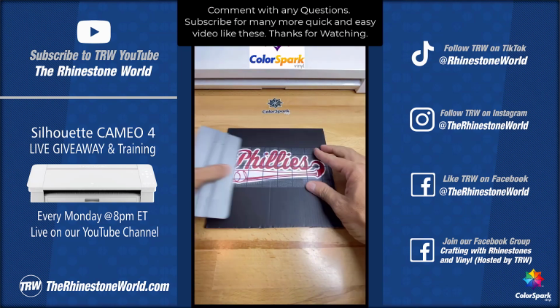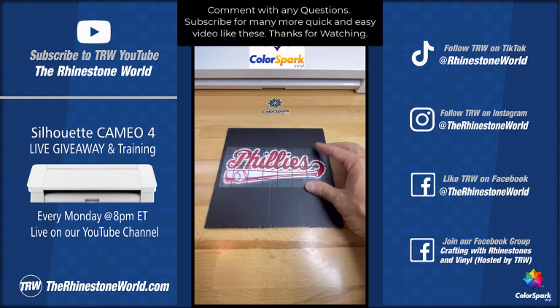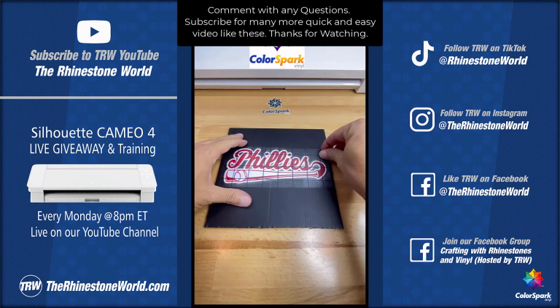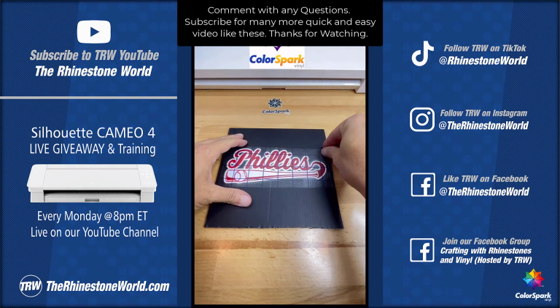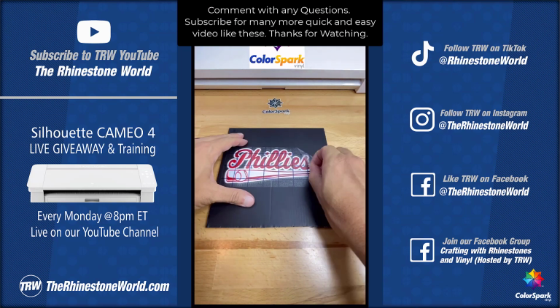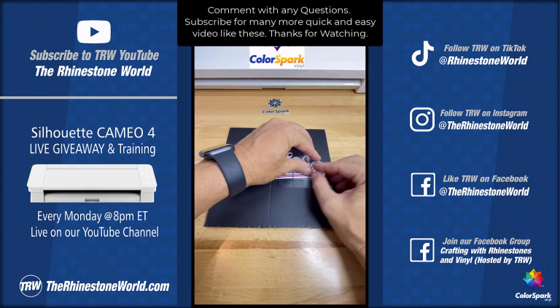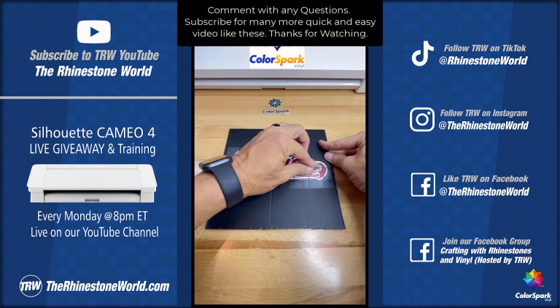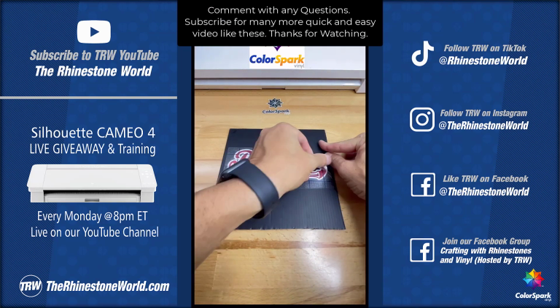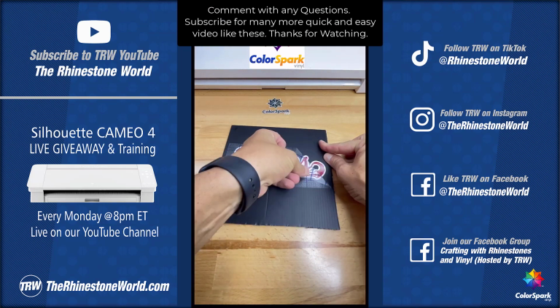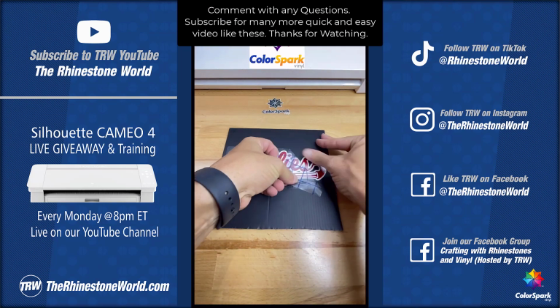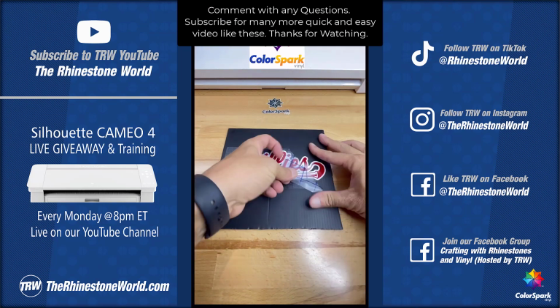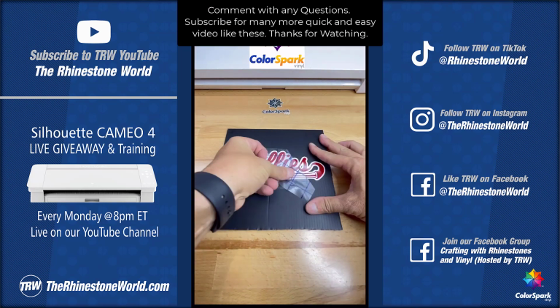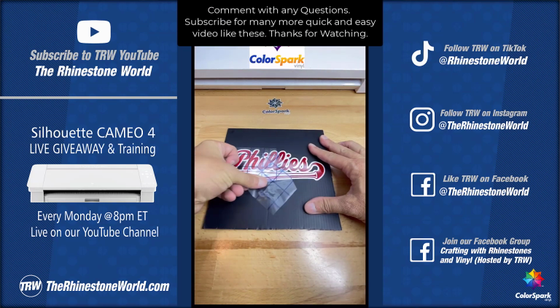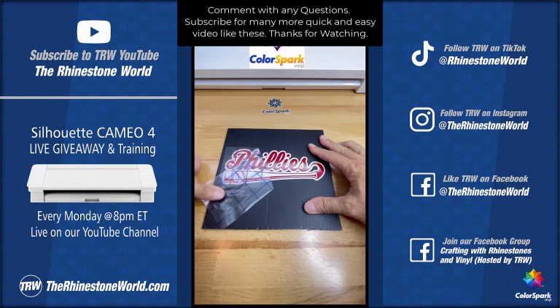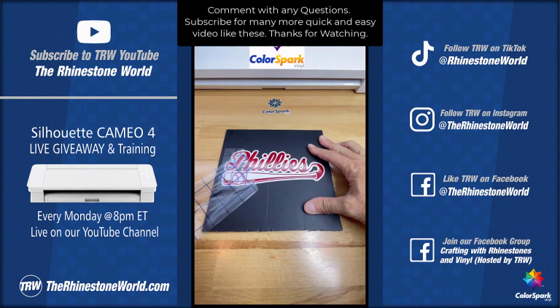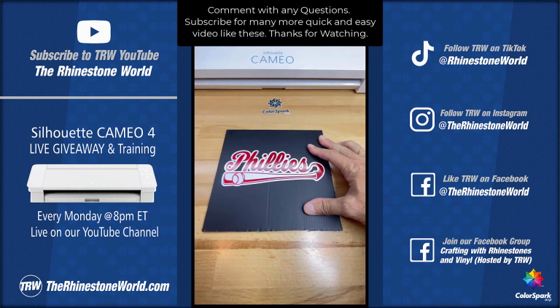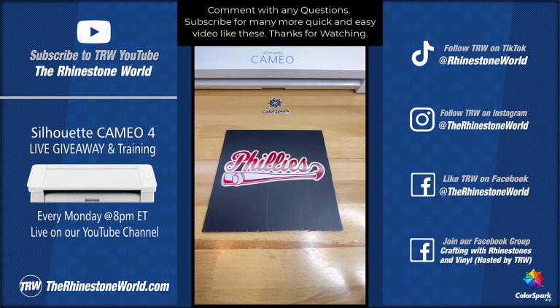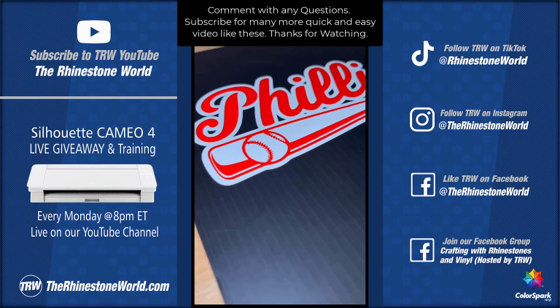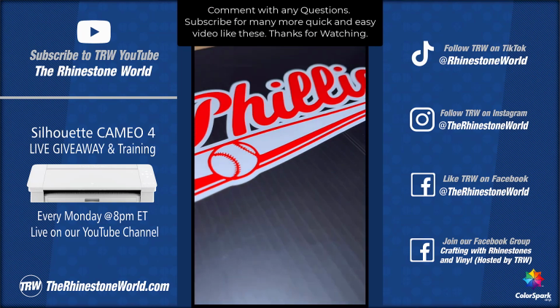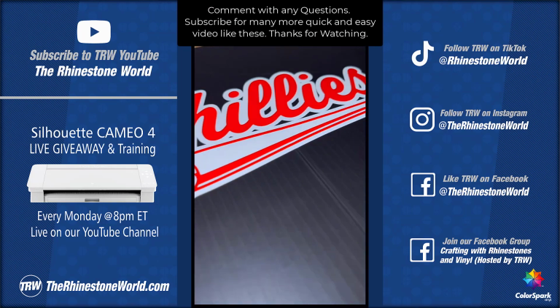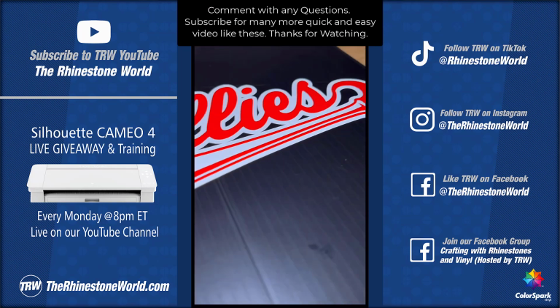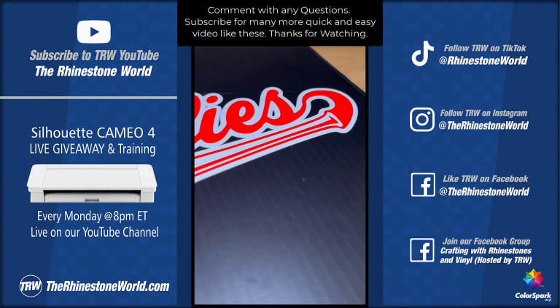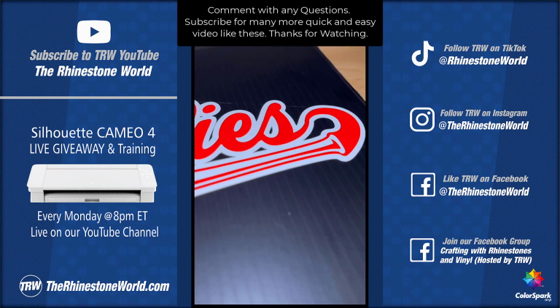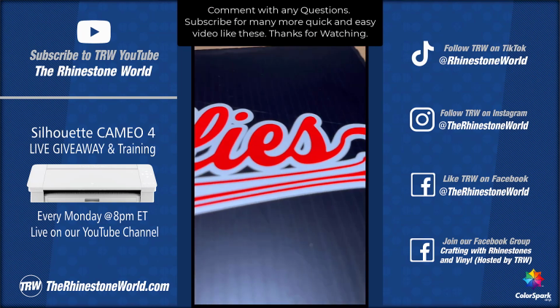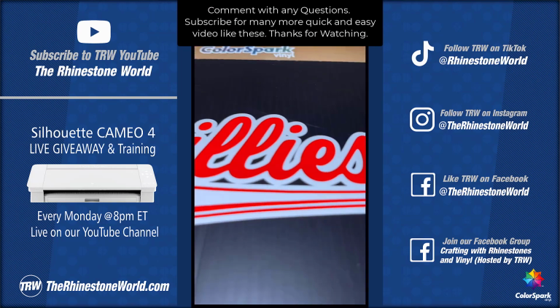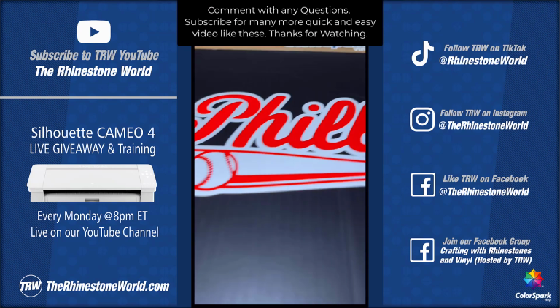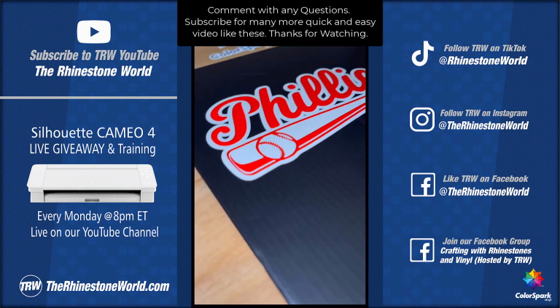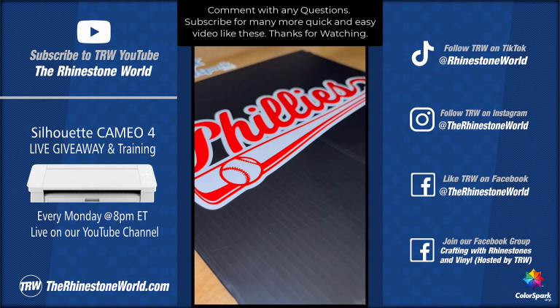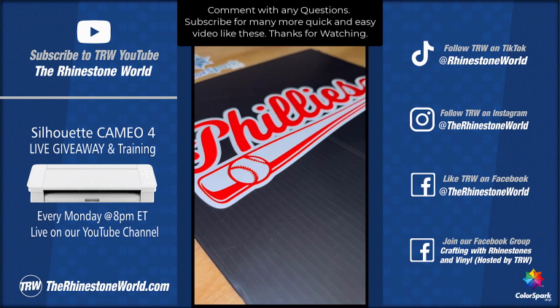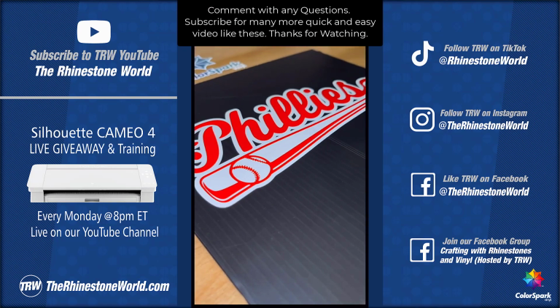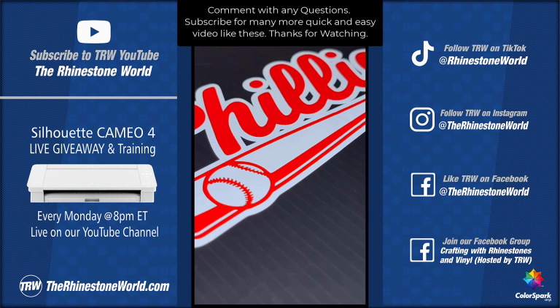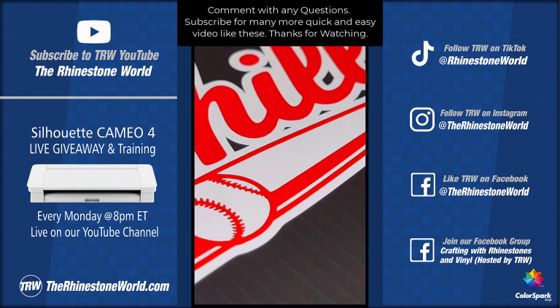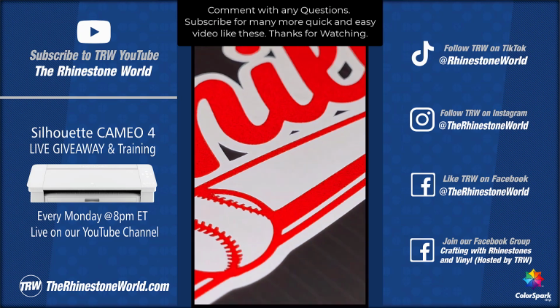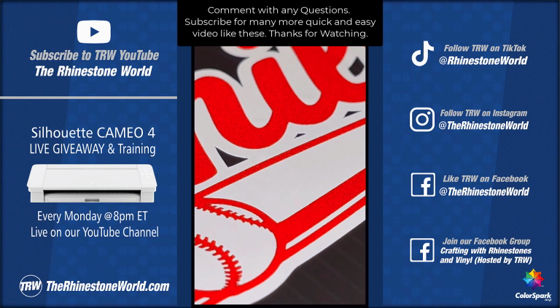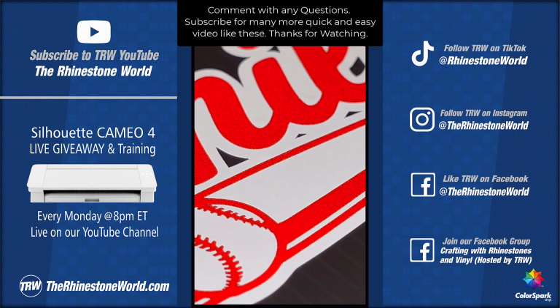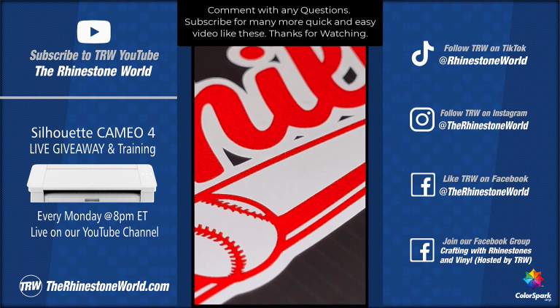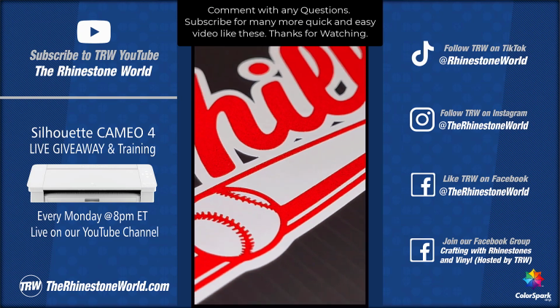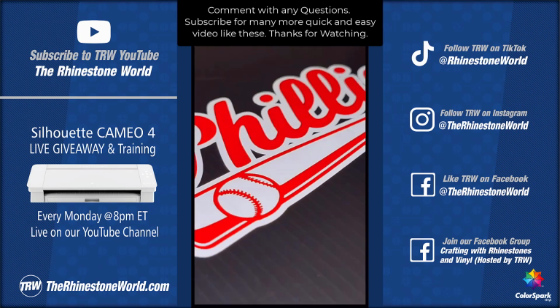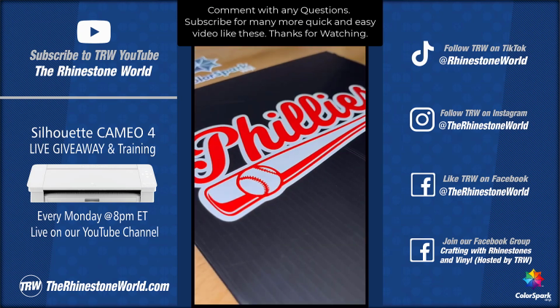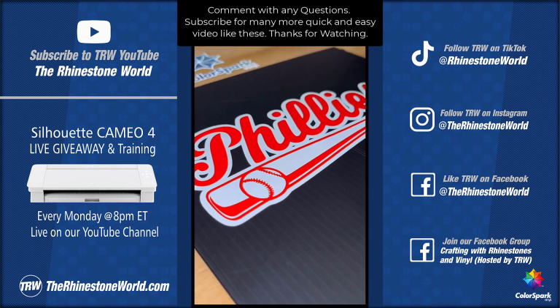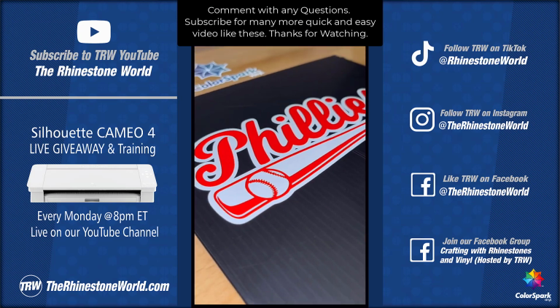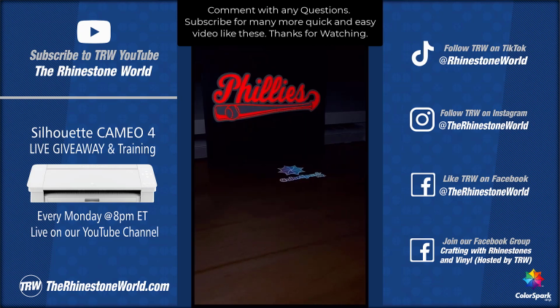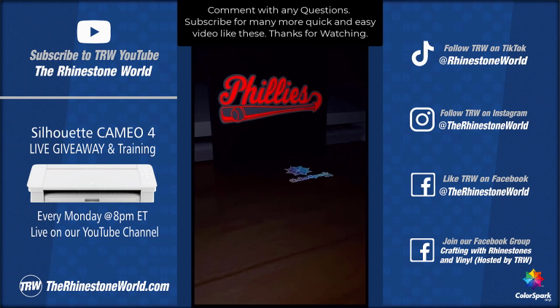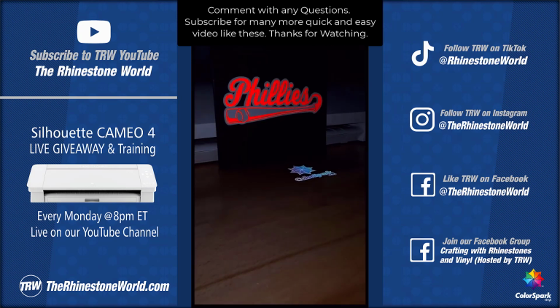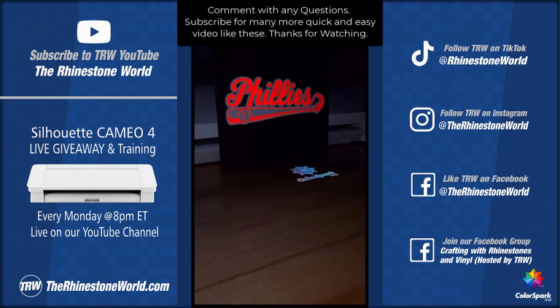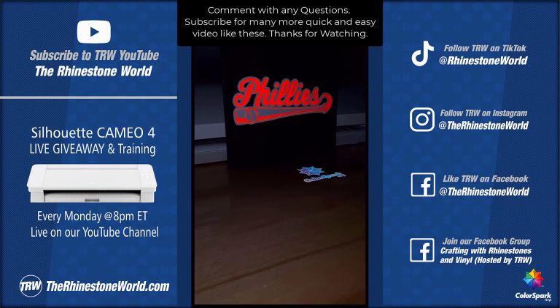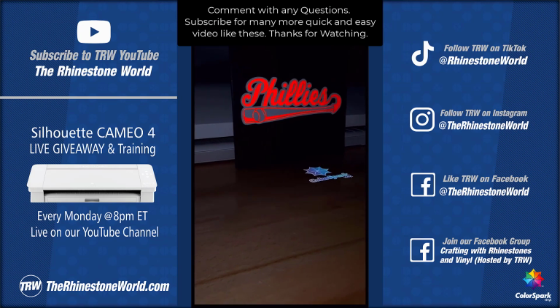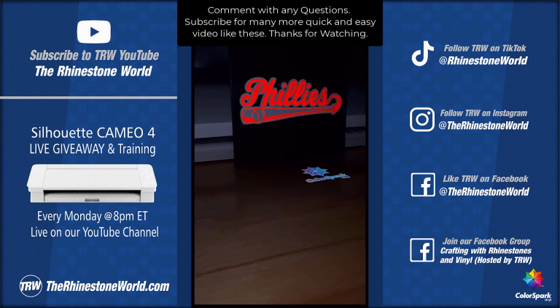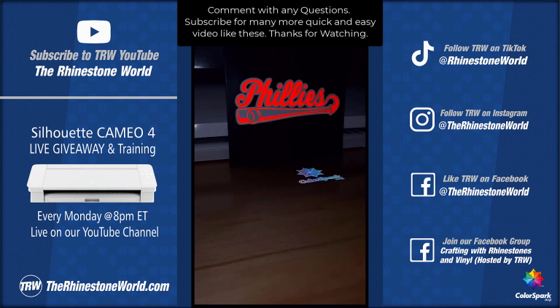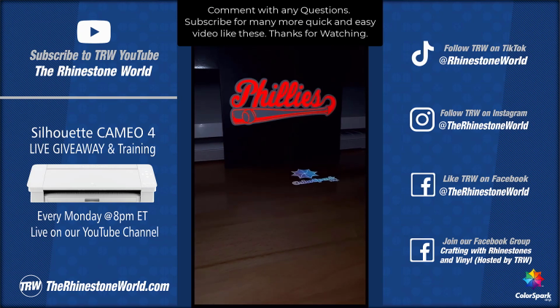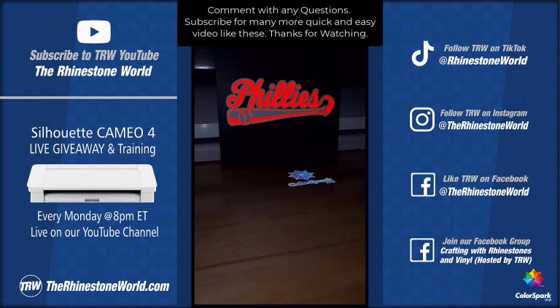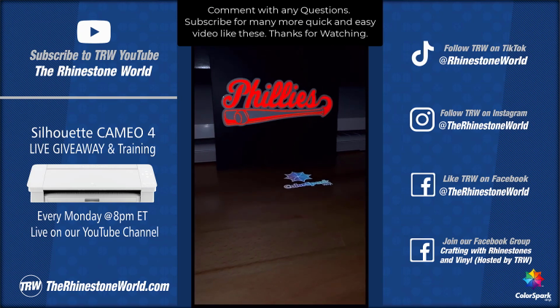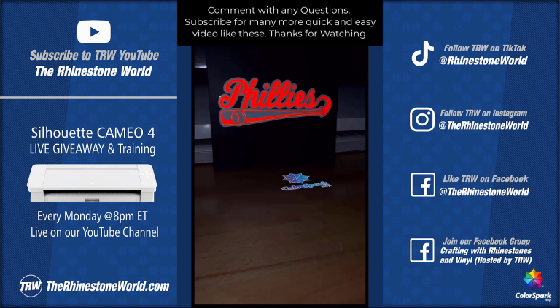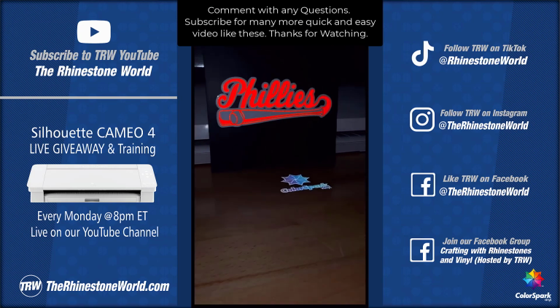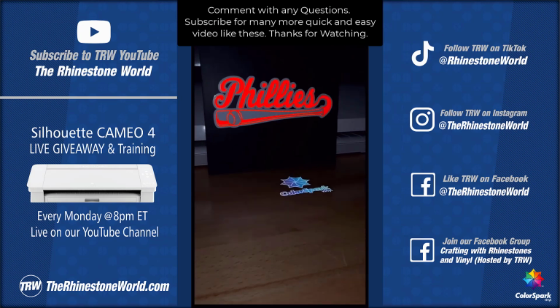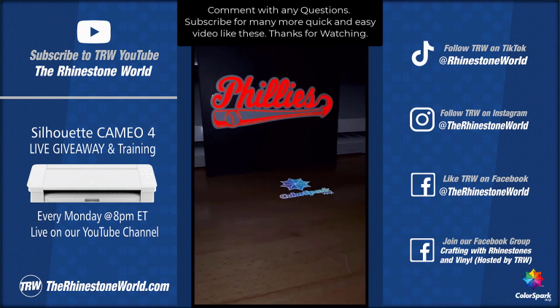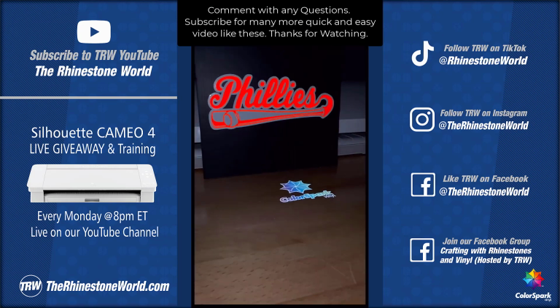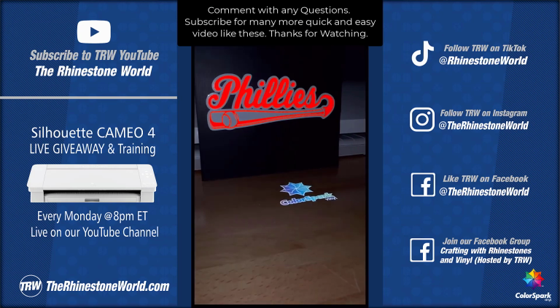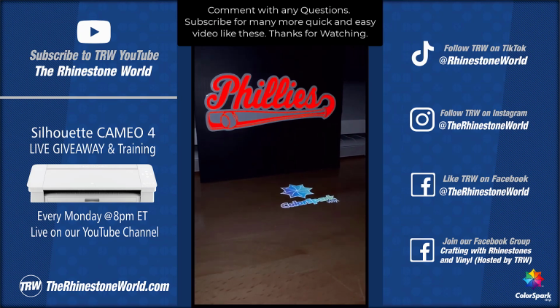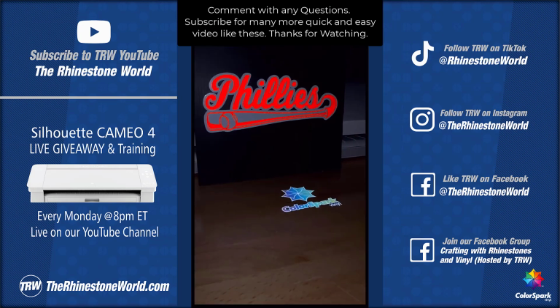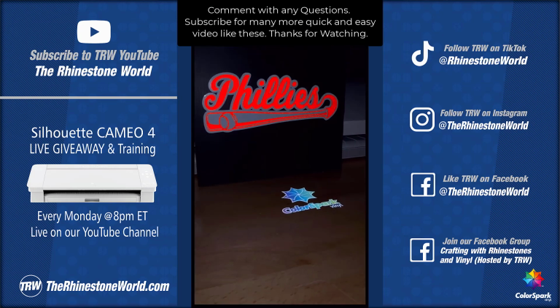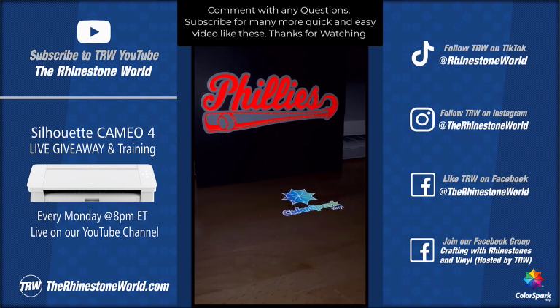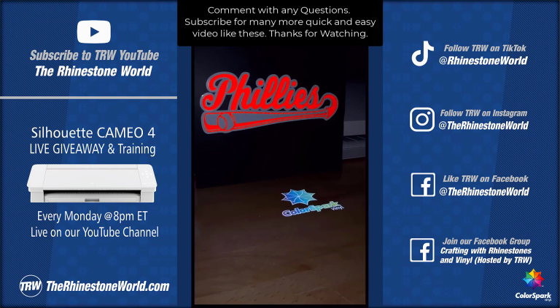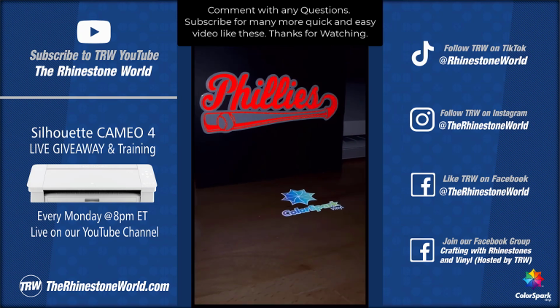No registration marks needed, which means you don't waste extra vinyl. Make sure to comment with any questions and follow for more videos.